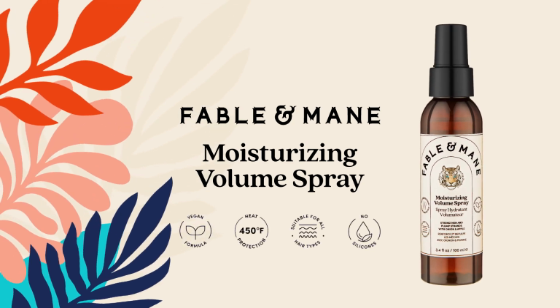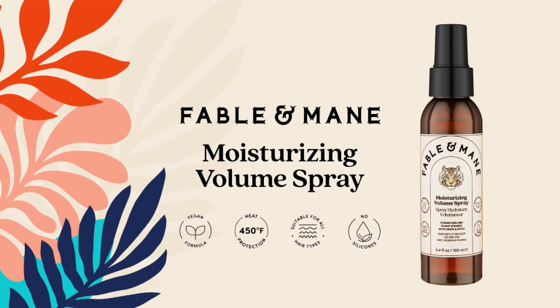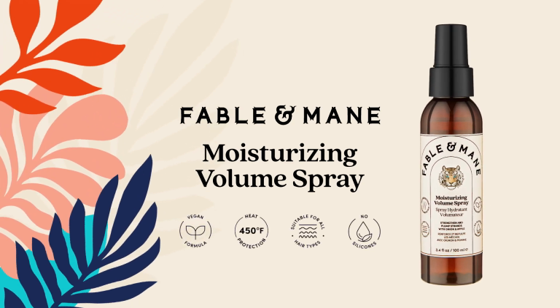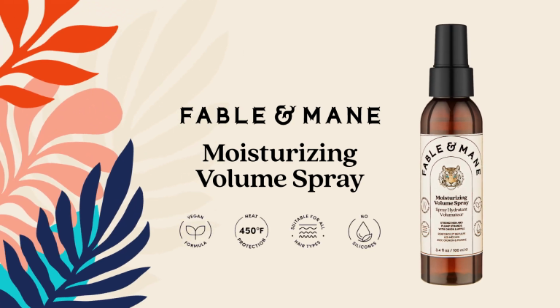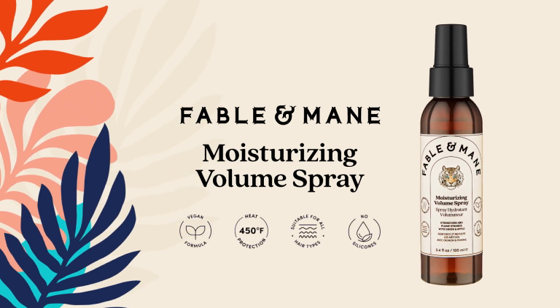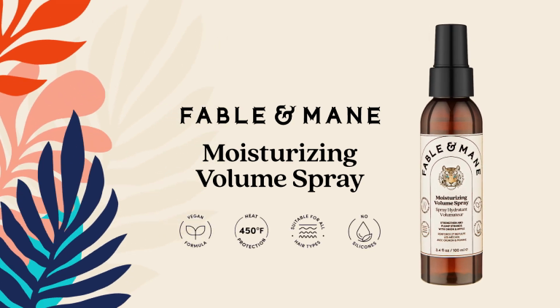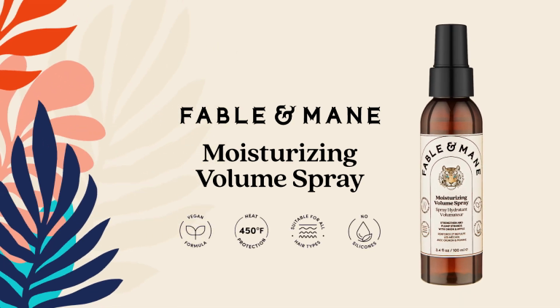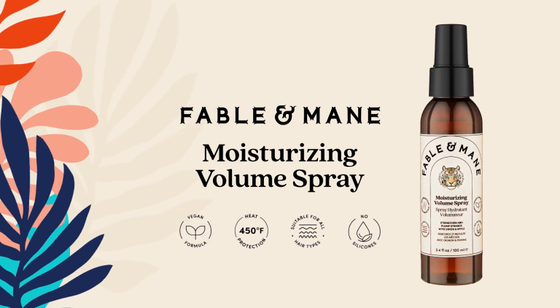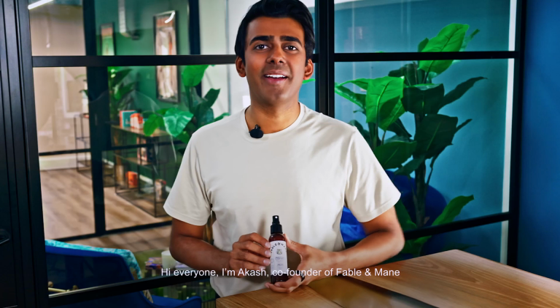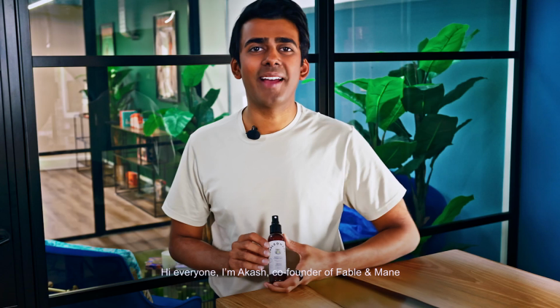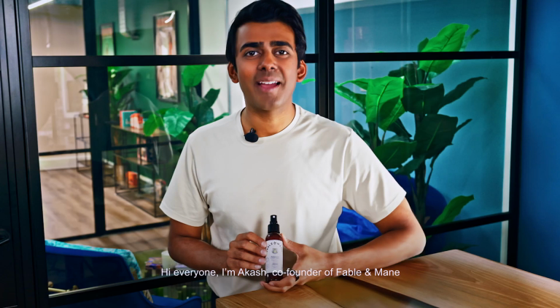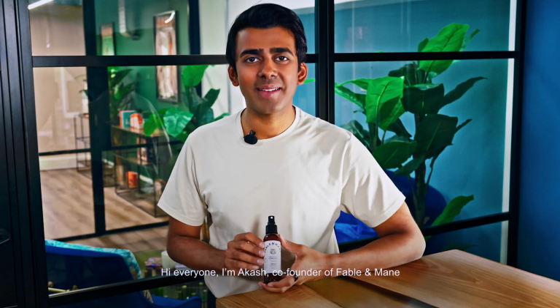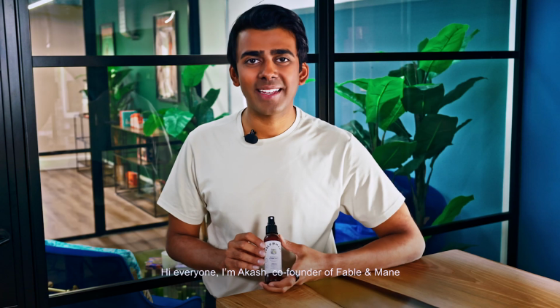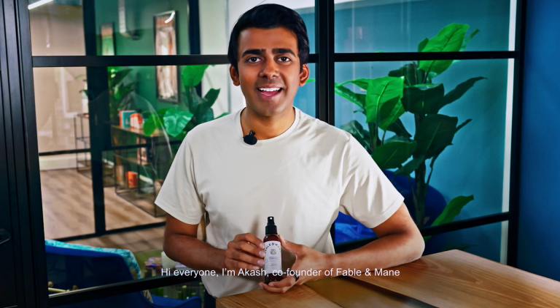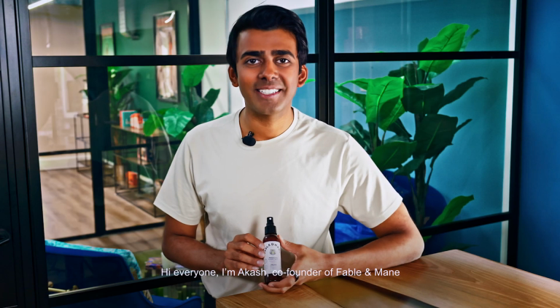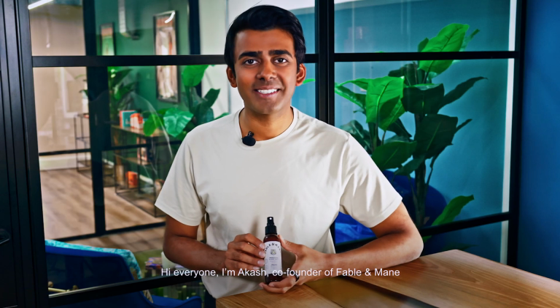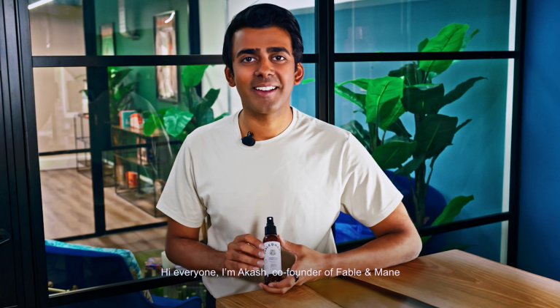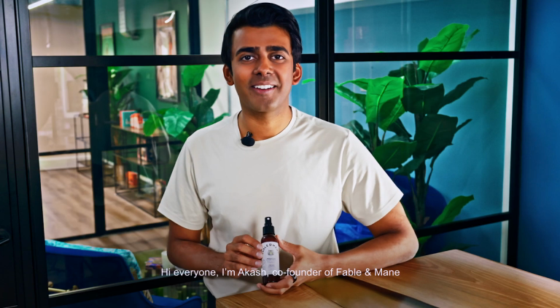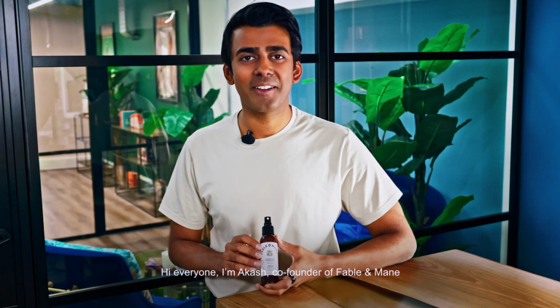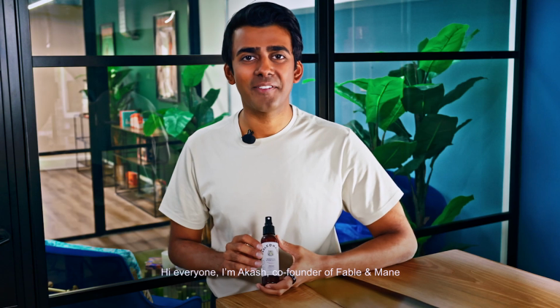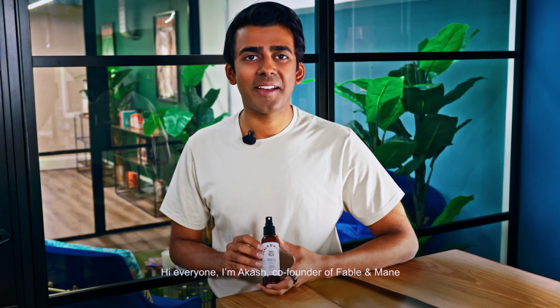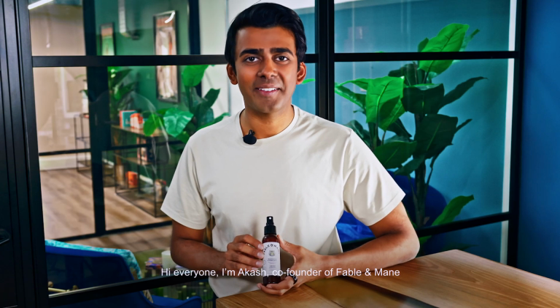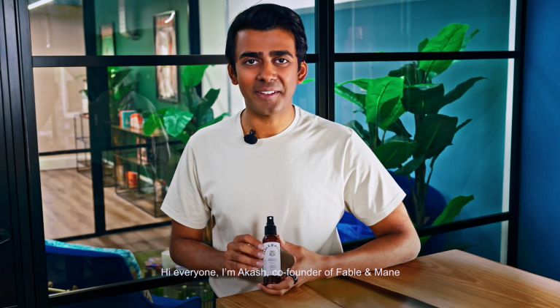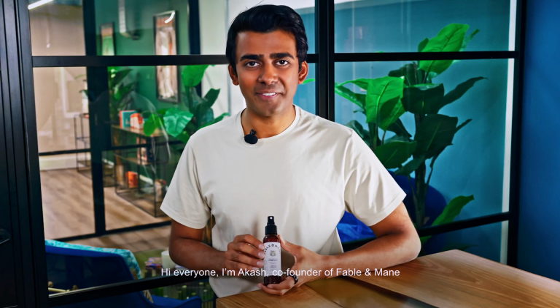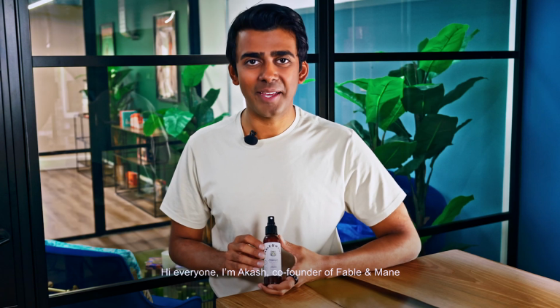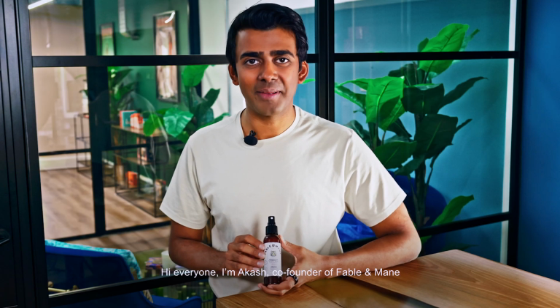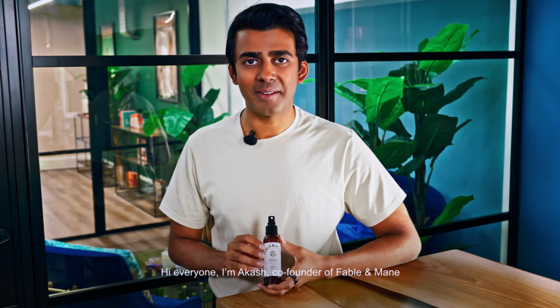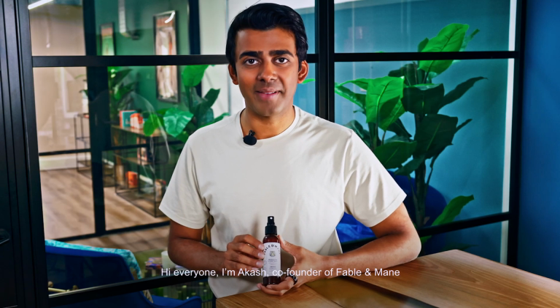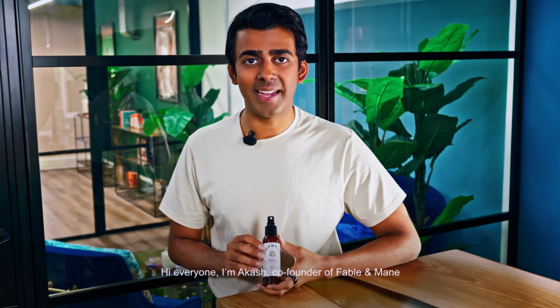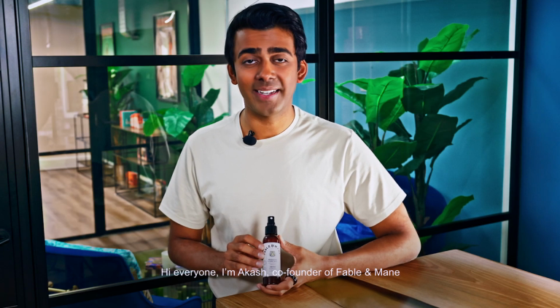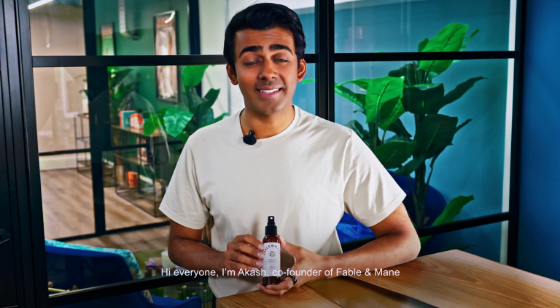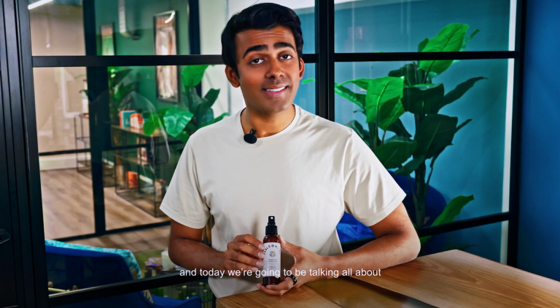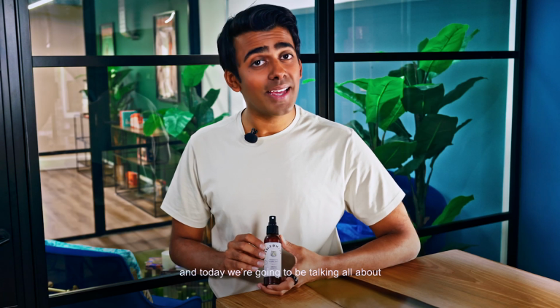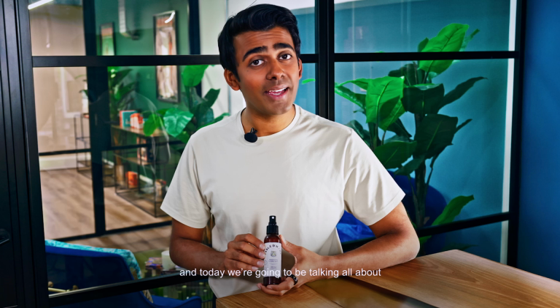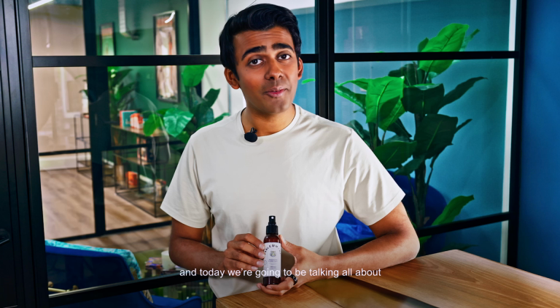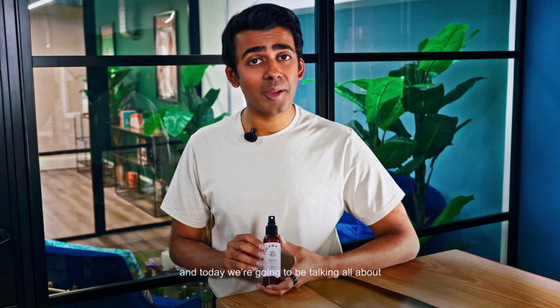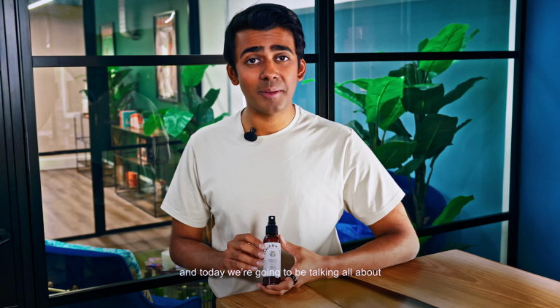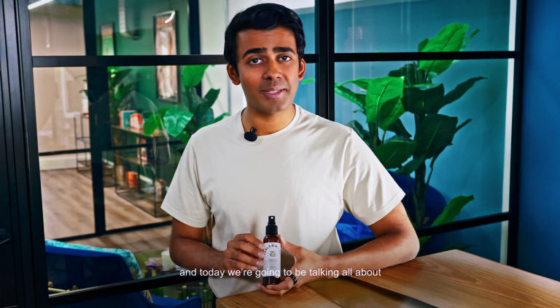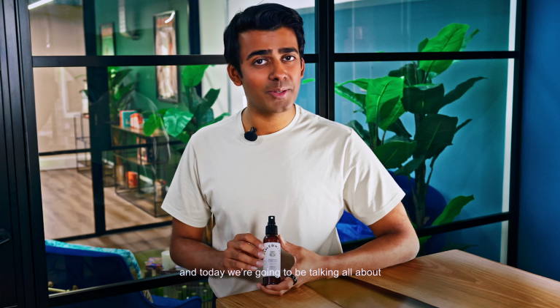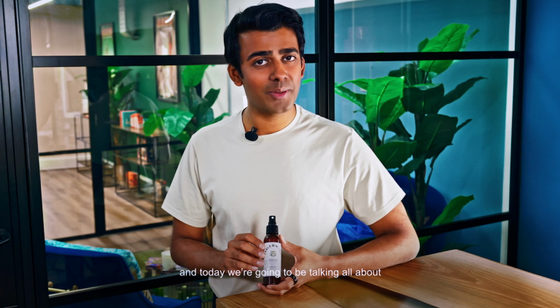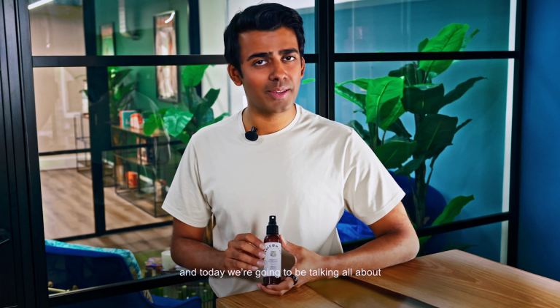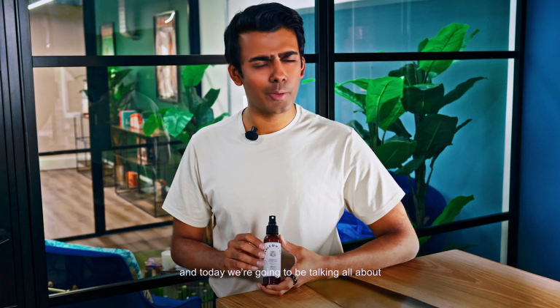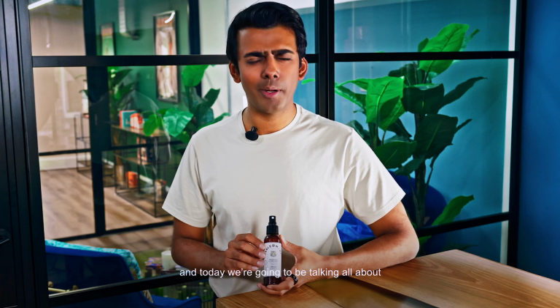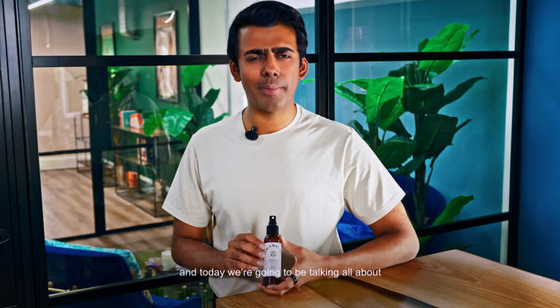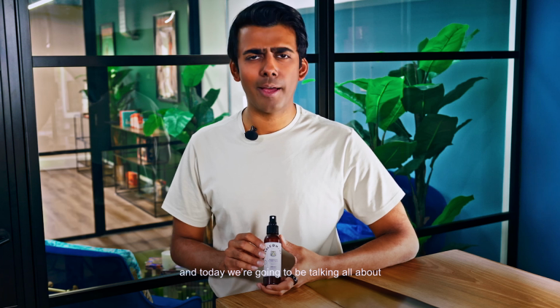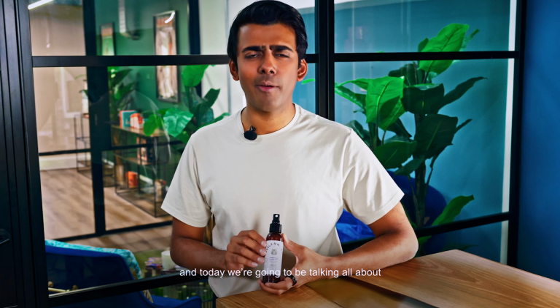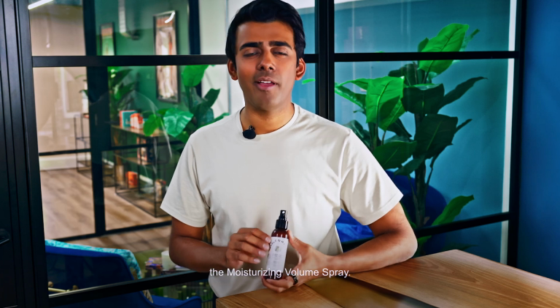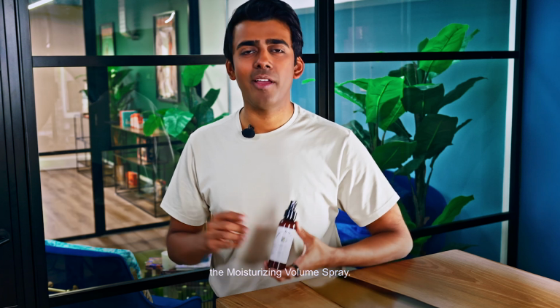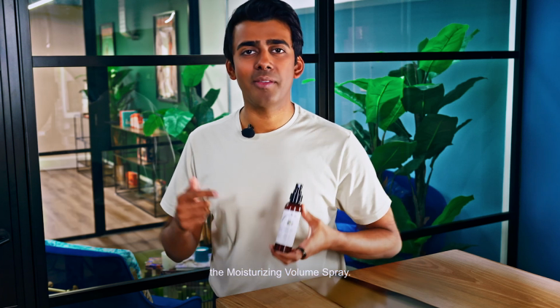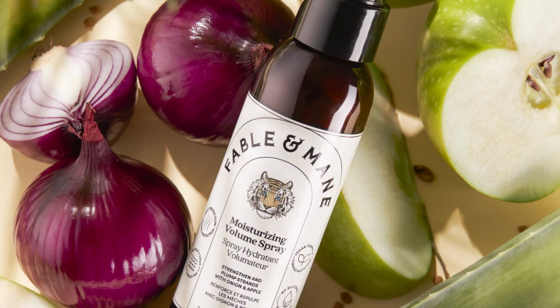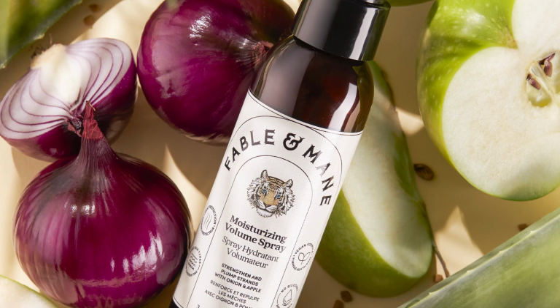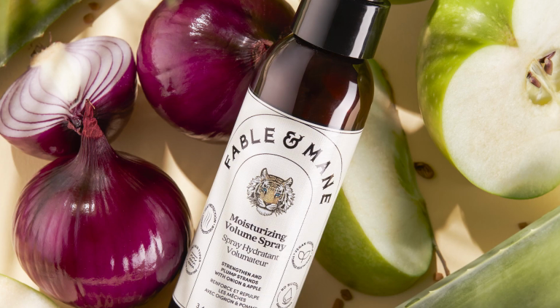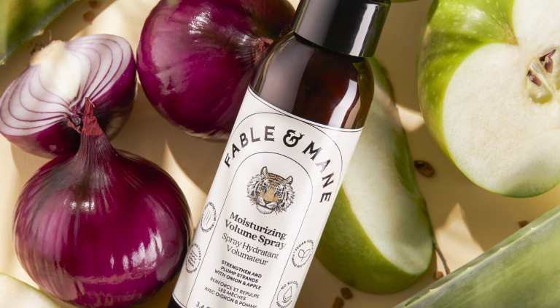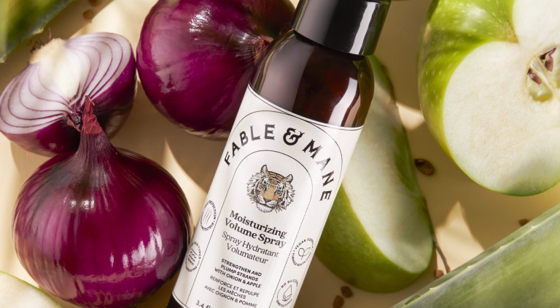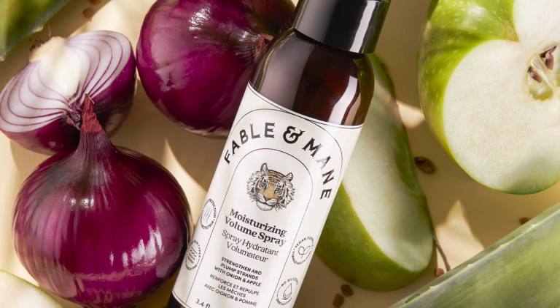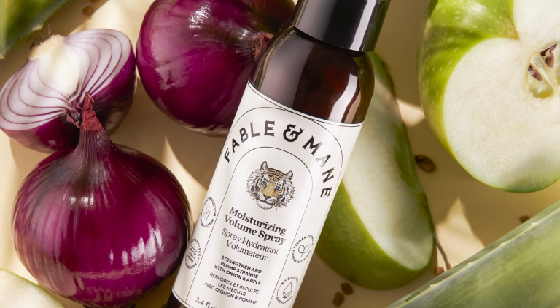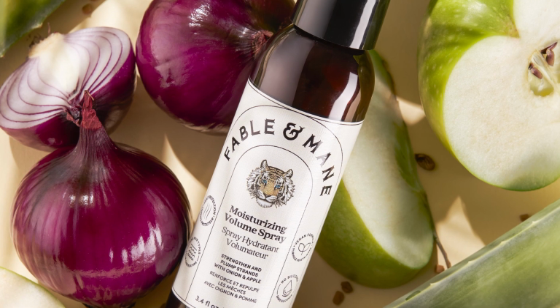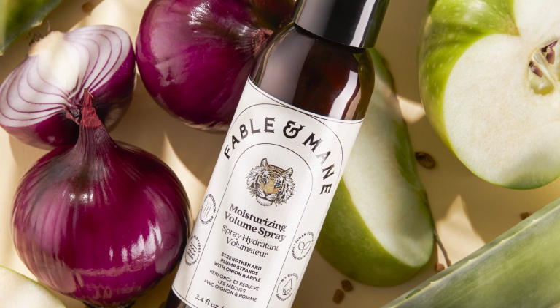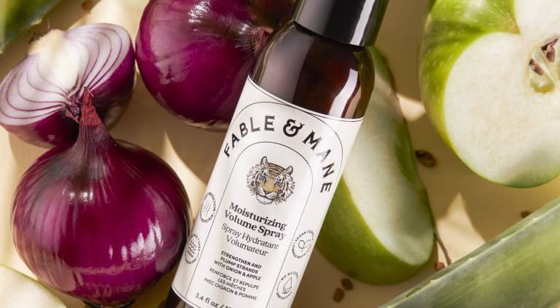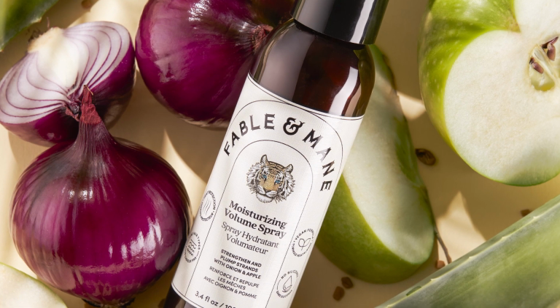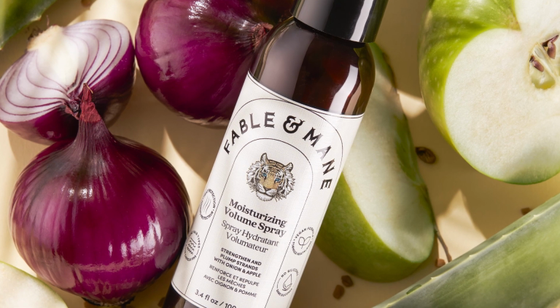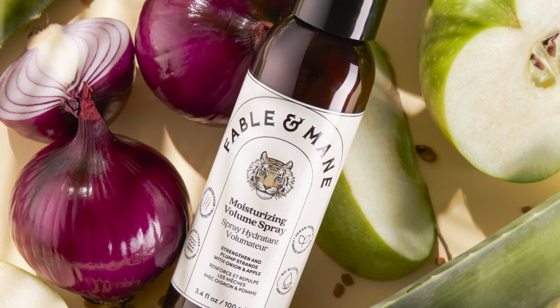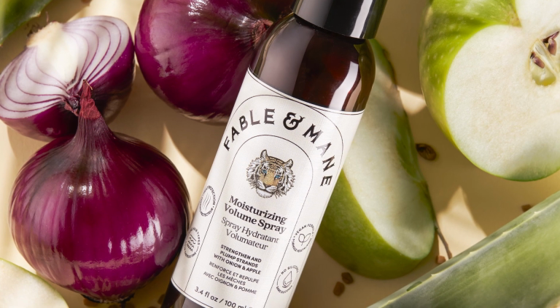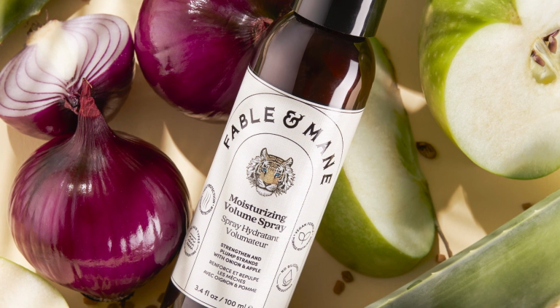Hi everyone, I'm Makash, co-founder of Fable & Mane, and today we're going to be talking all about the Moisturizing Volume Spray.